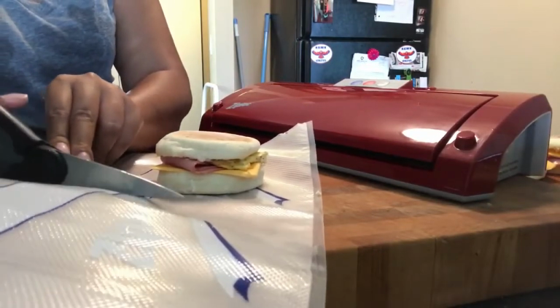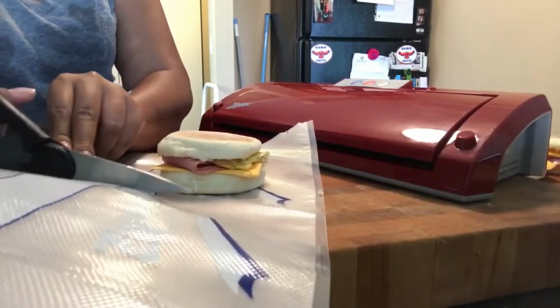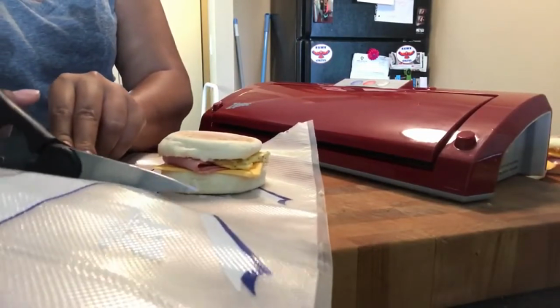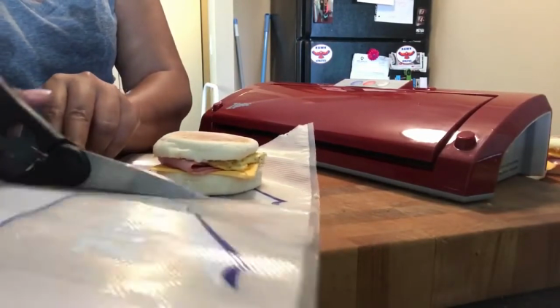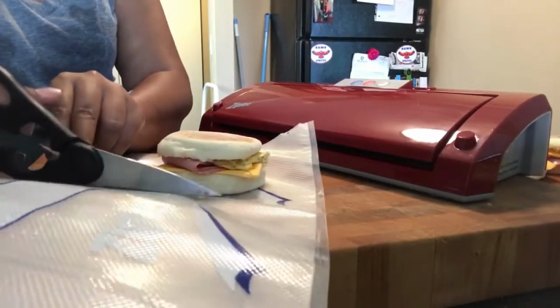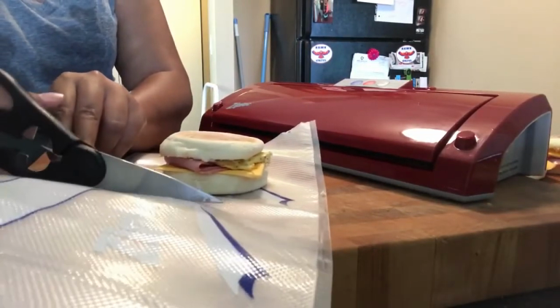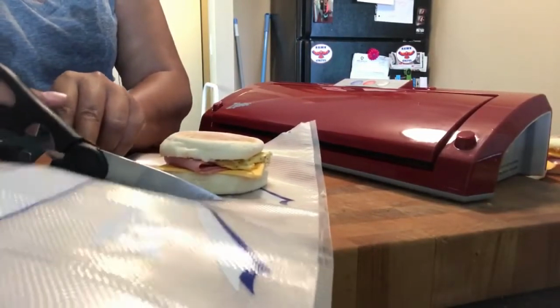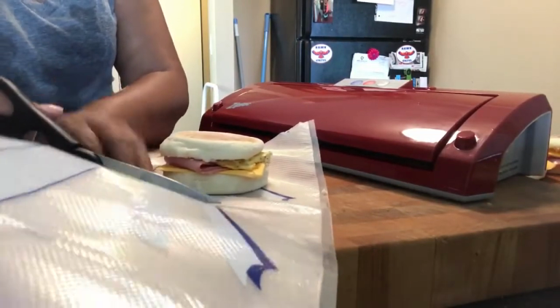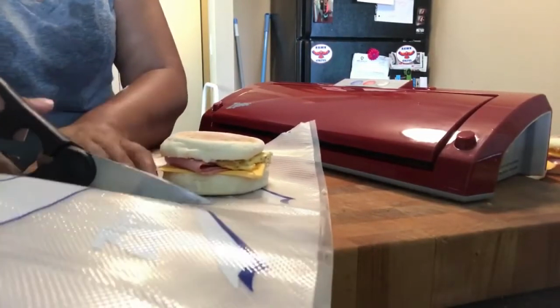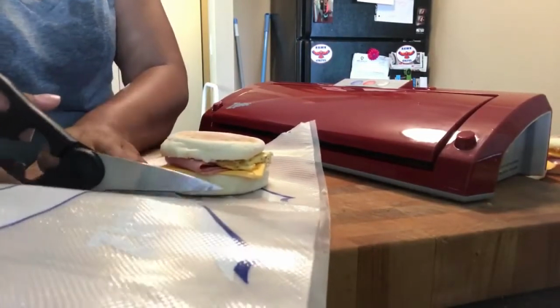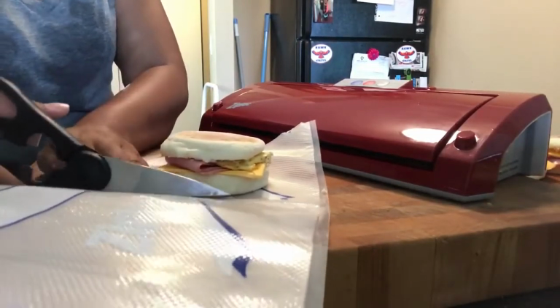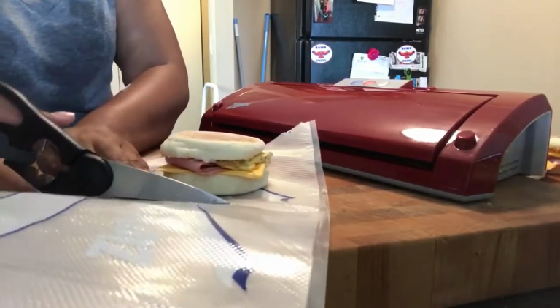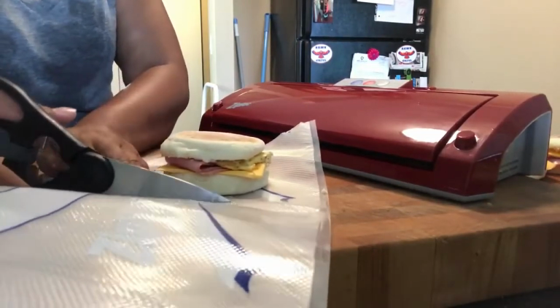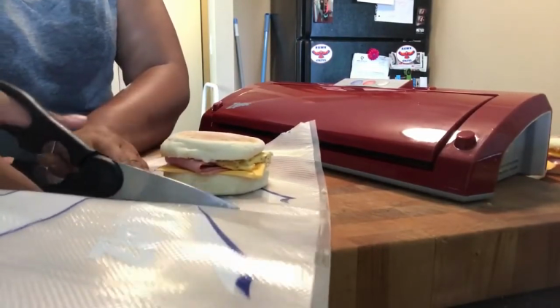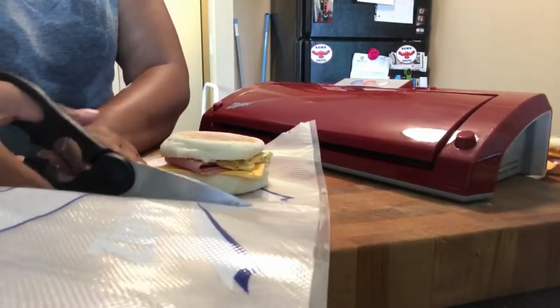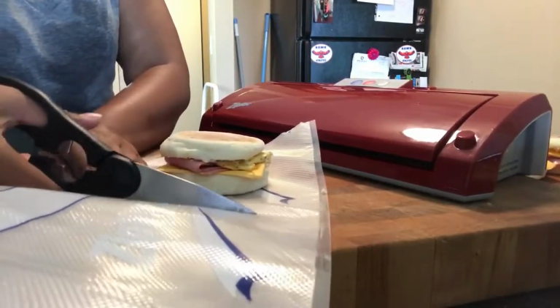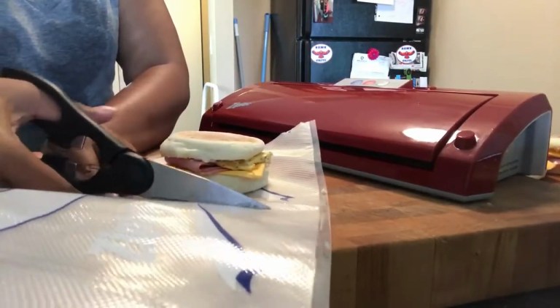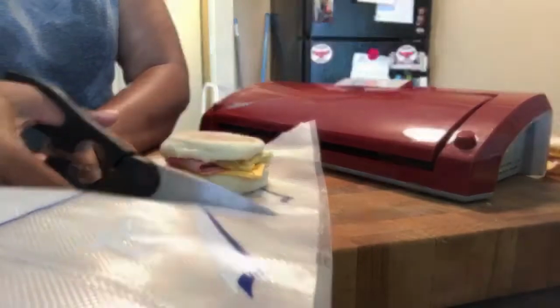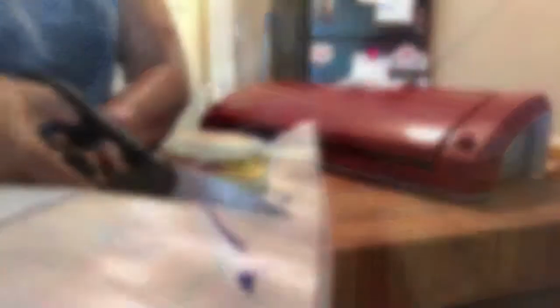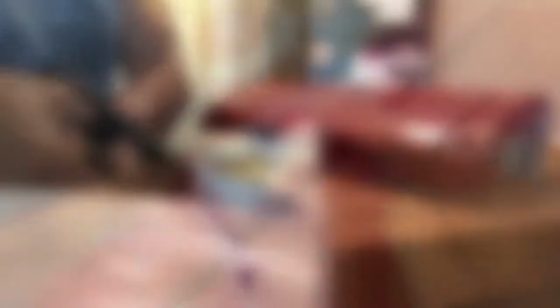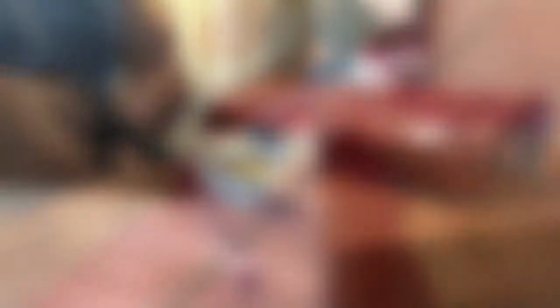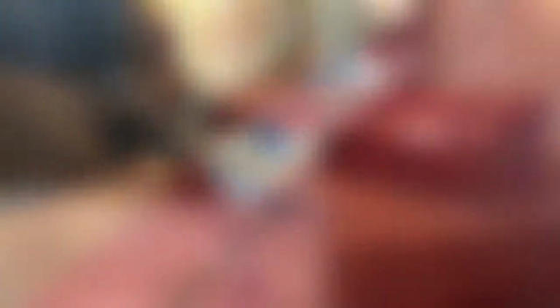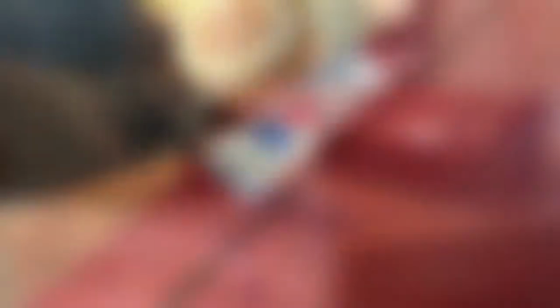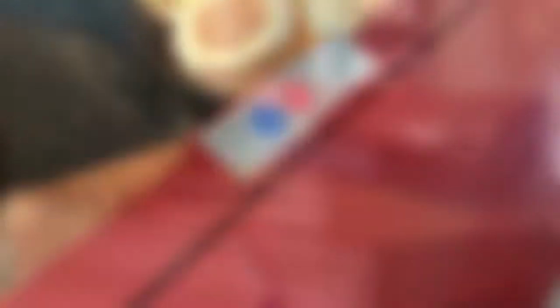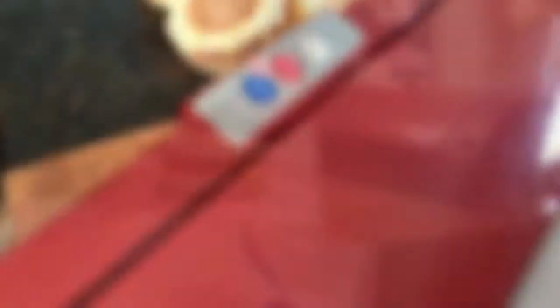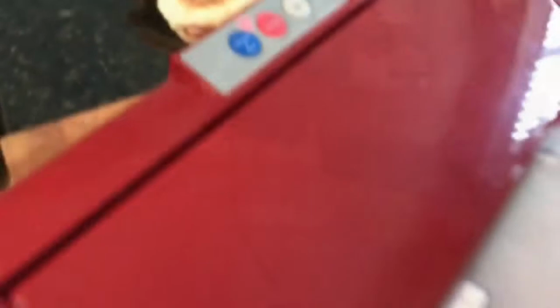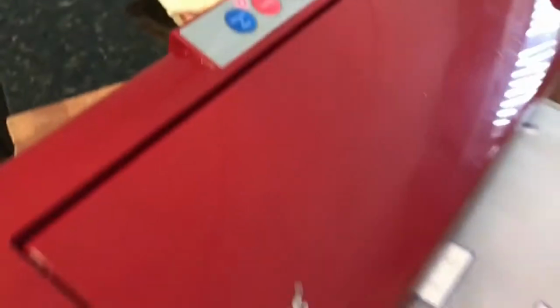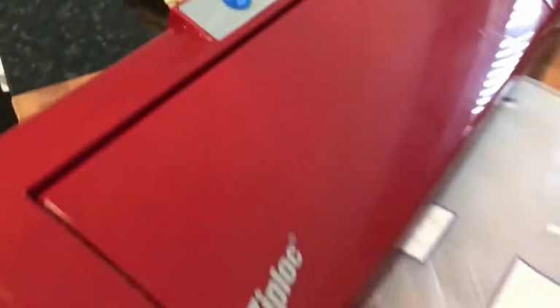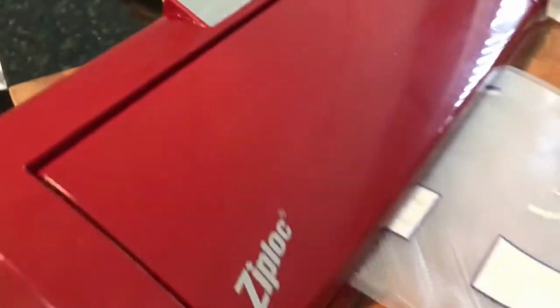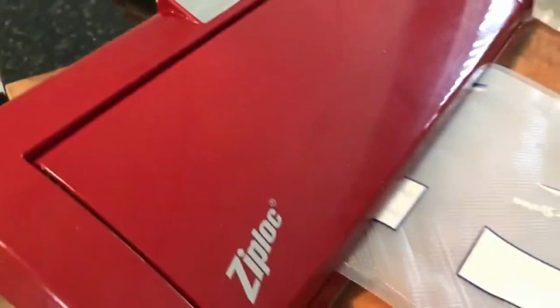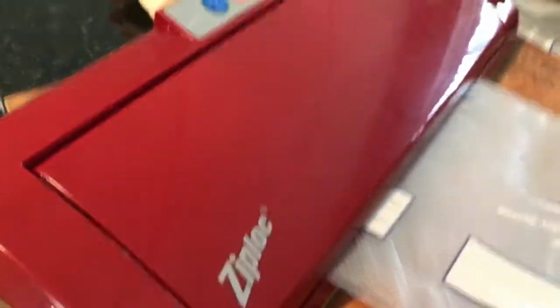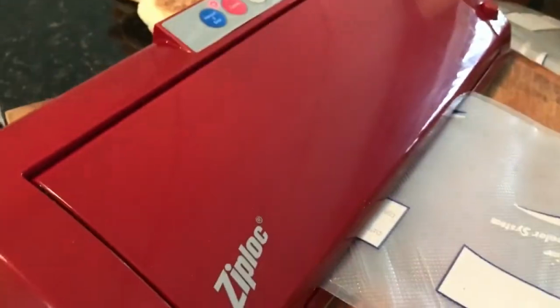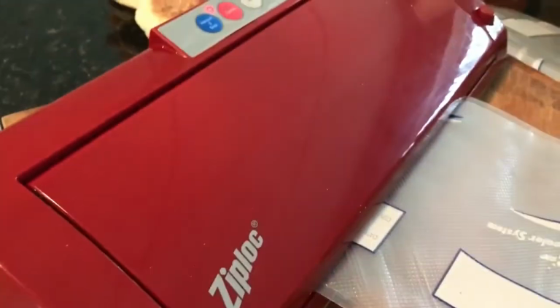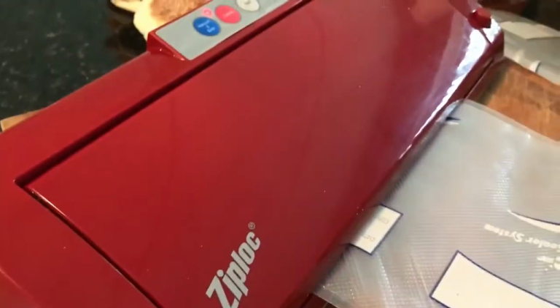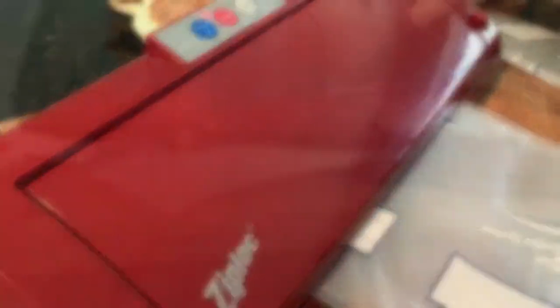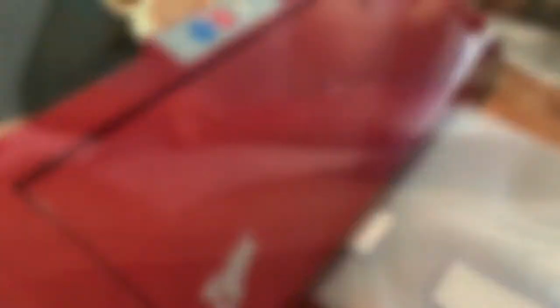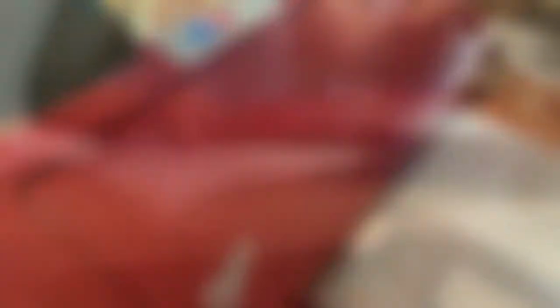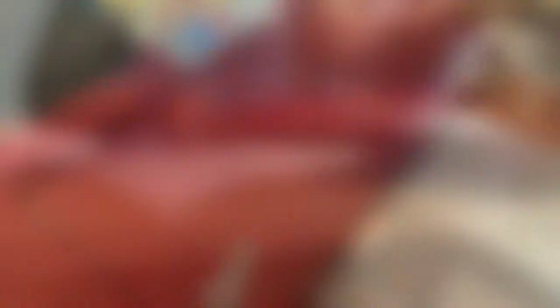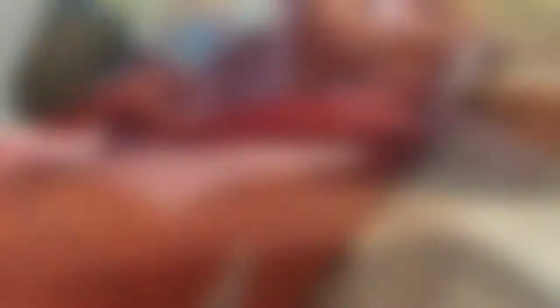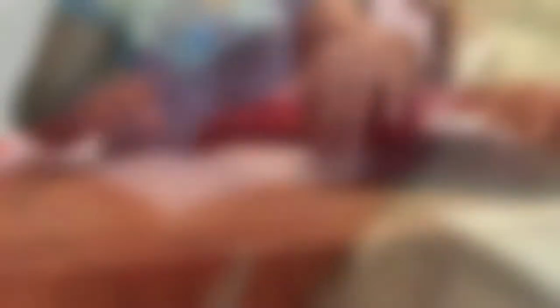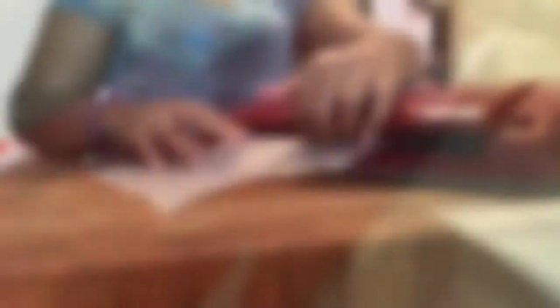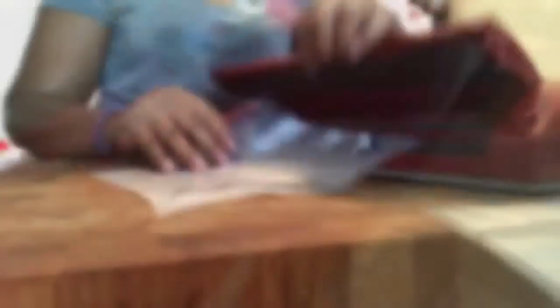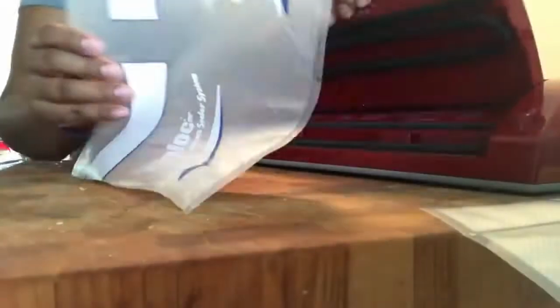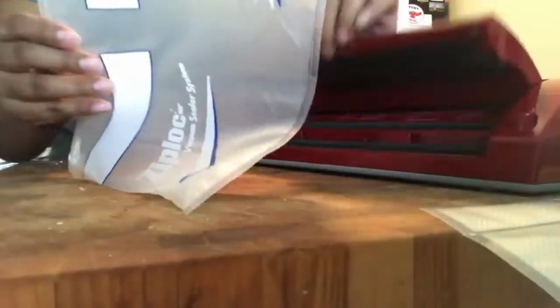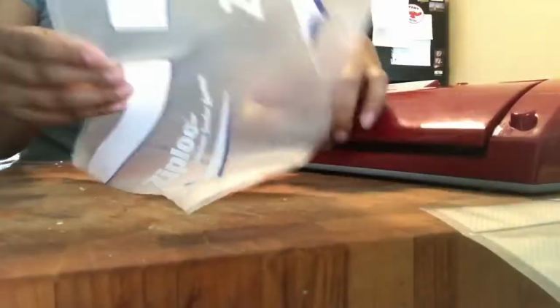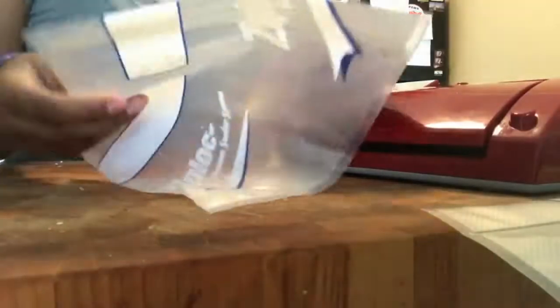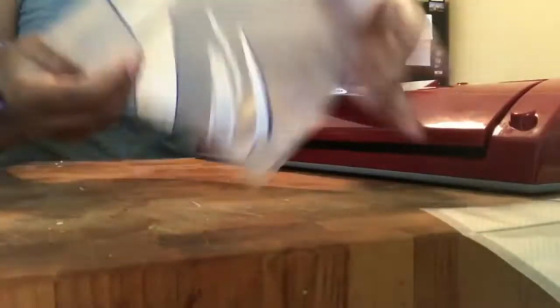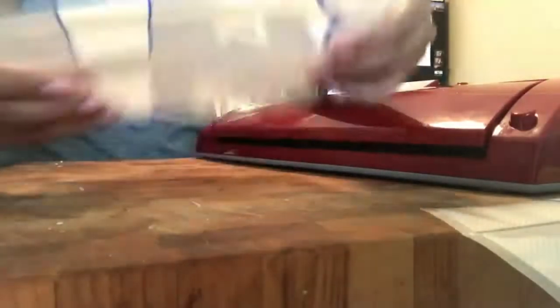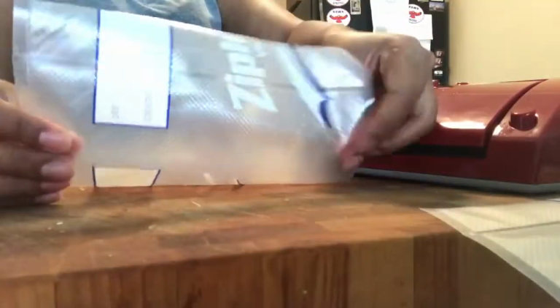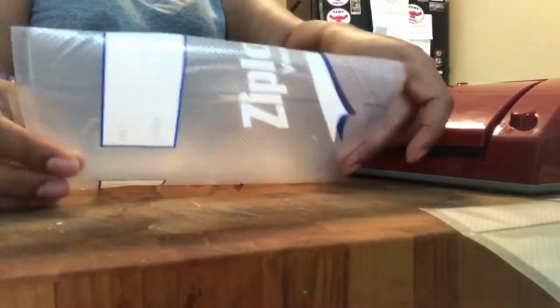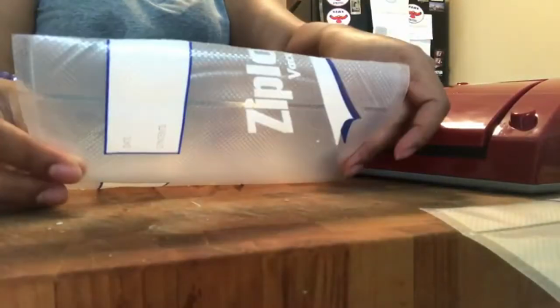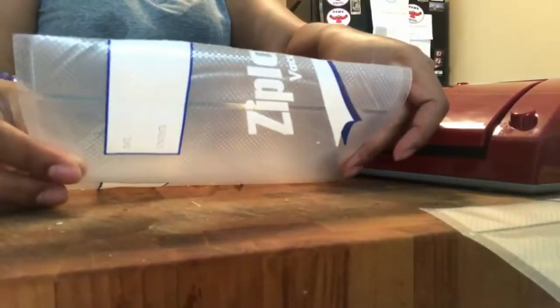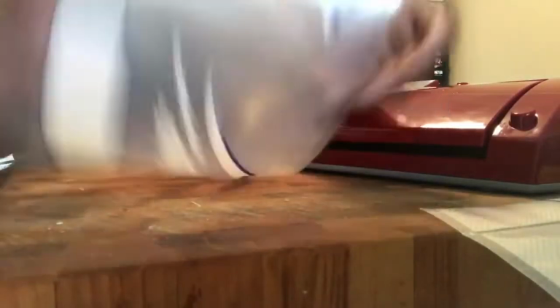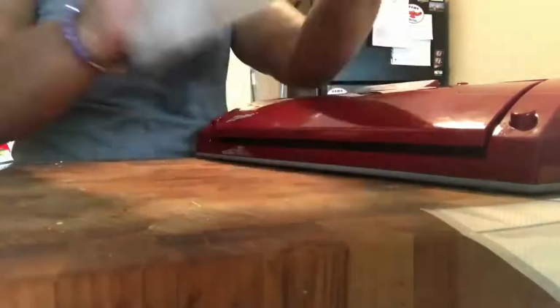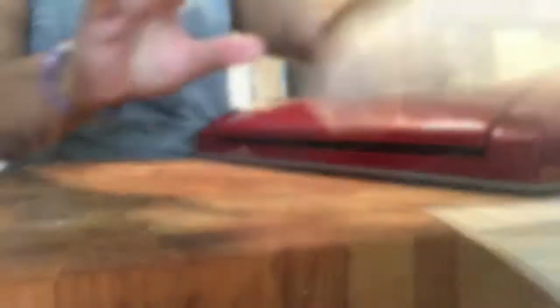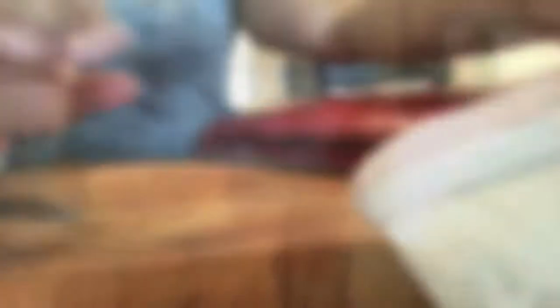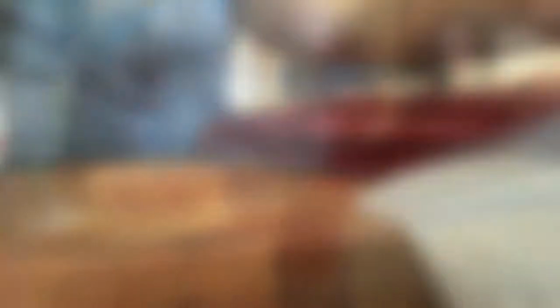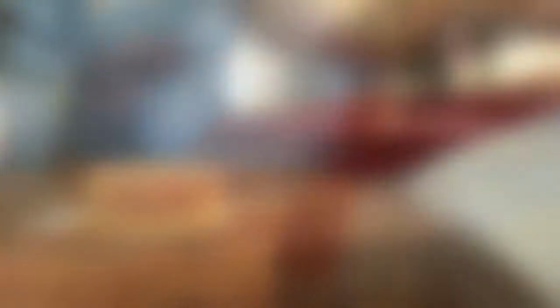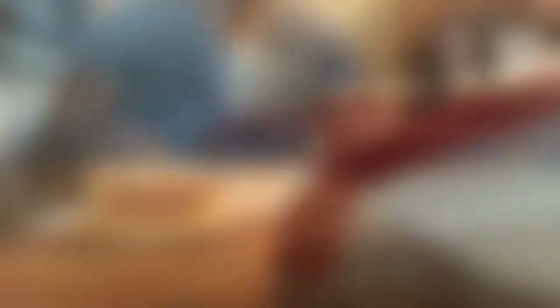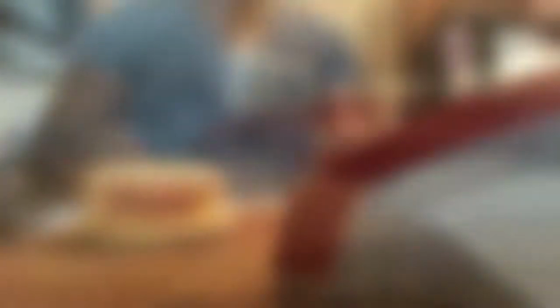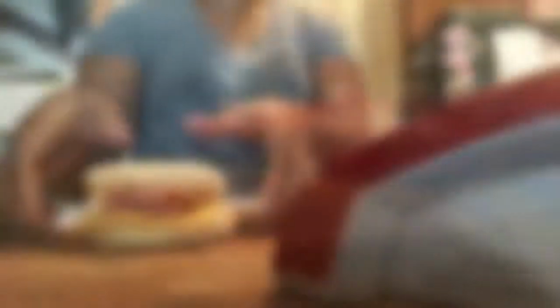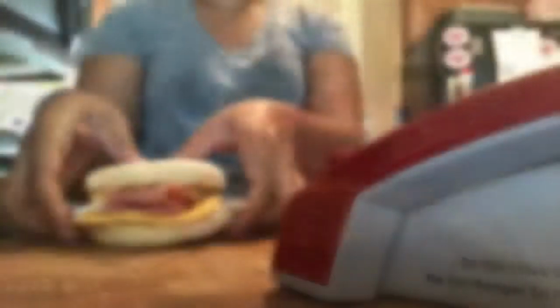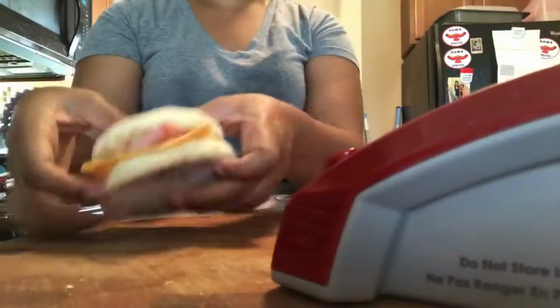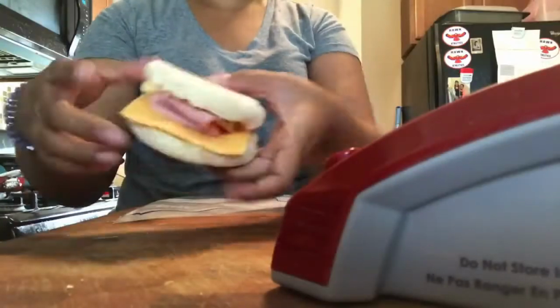But look here, you just cut it out. There's no real big science to it. Make sure that it fits. We're gonna seal one side so that we can close it up.